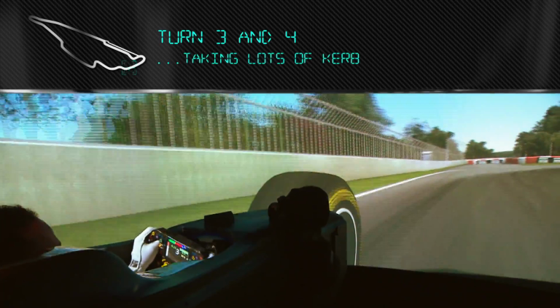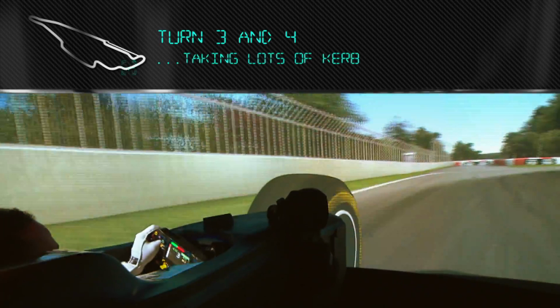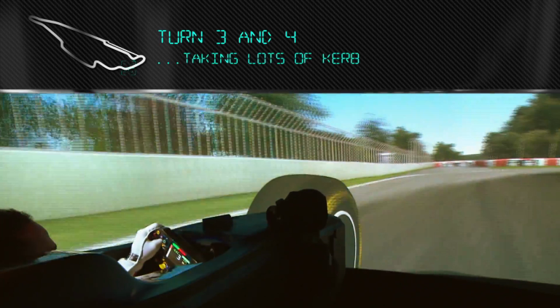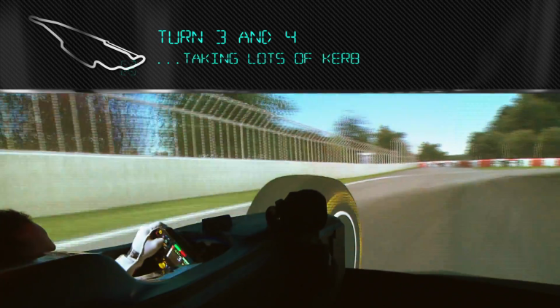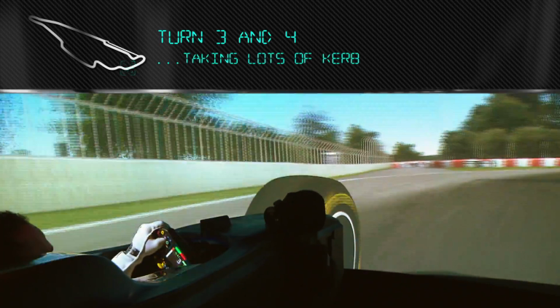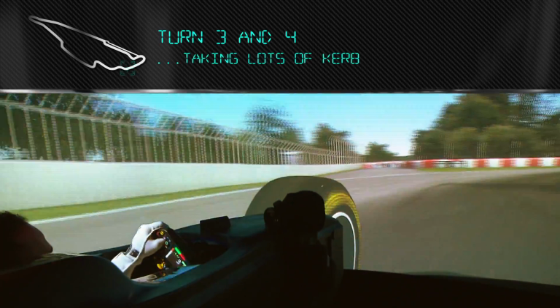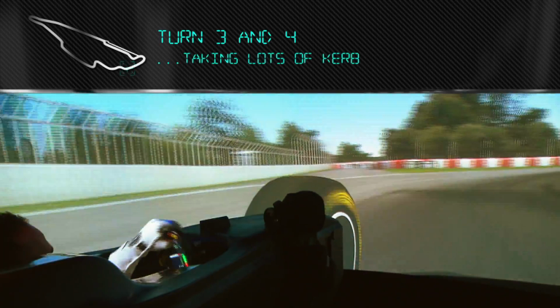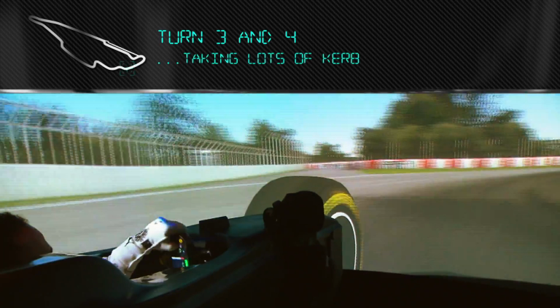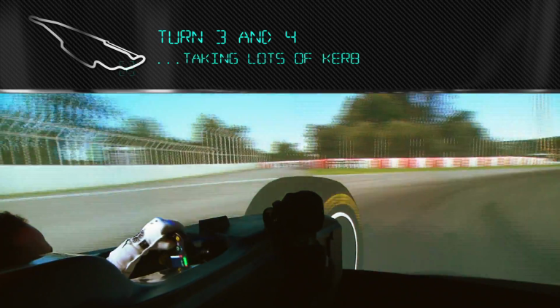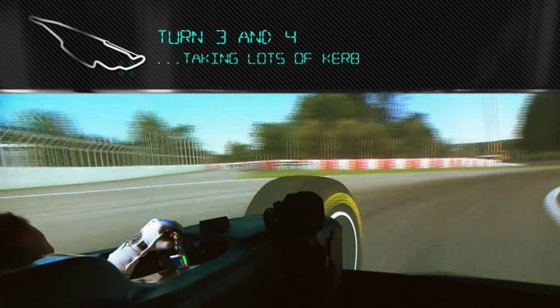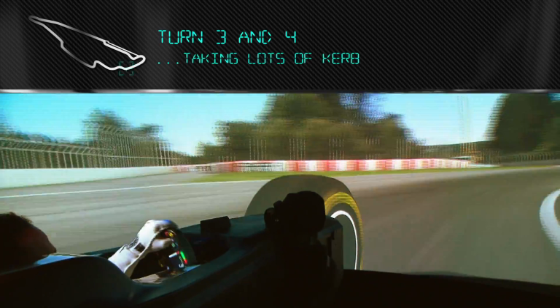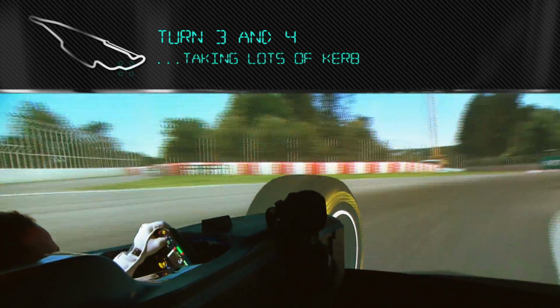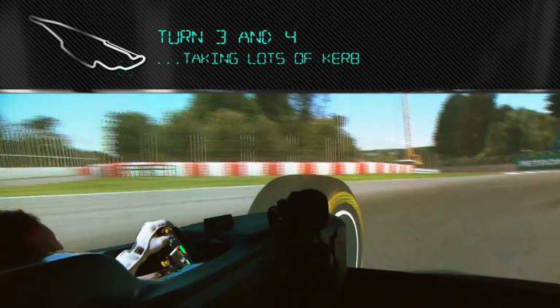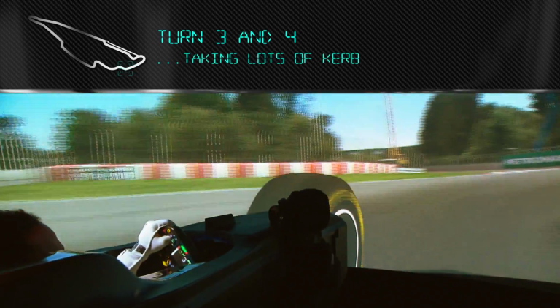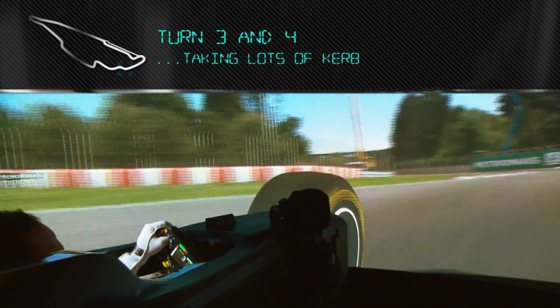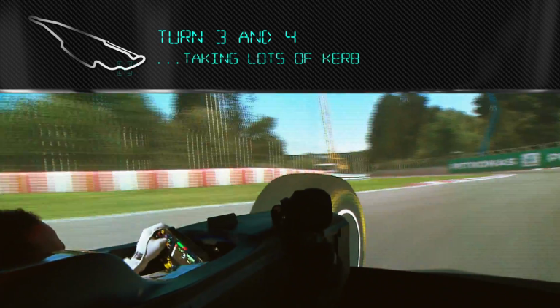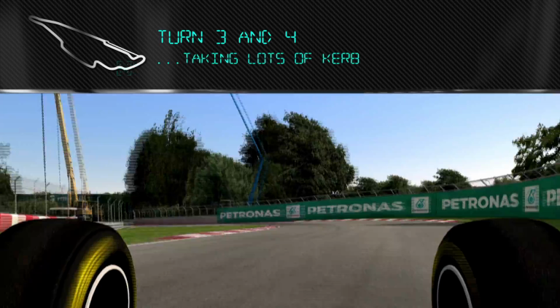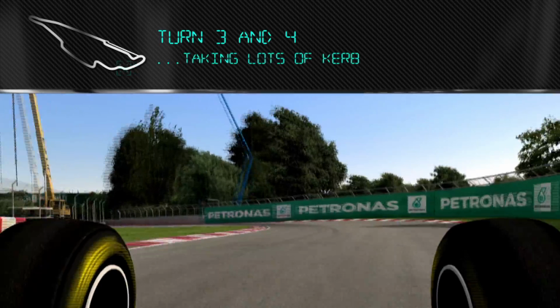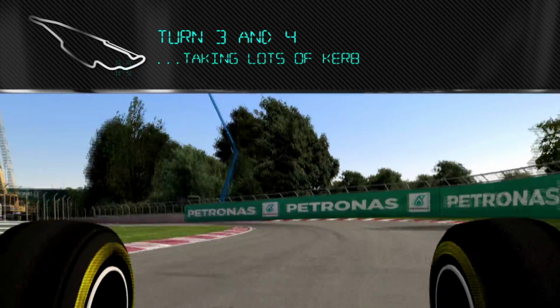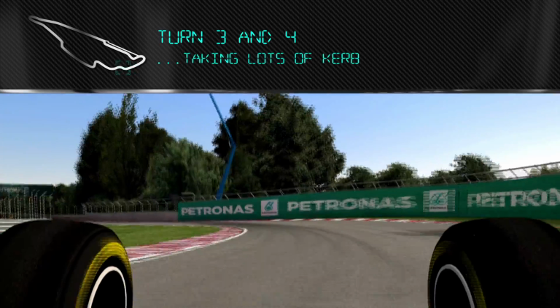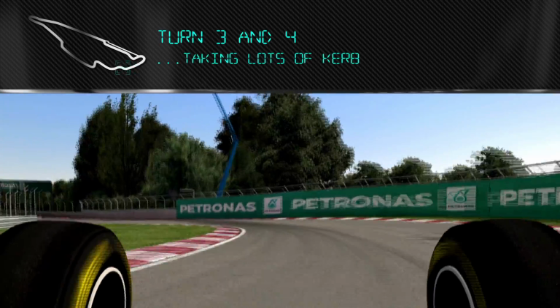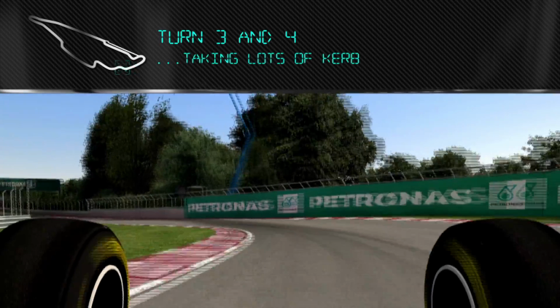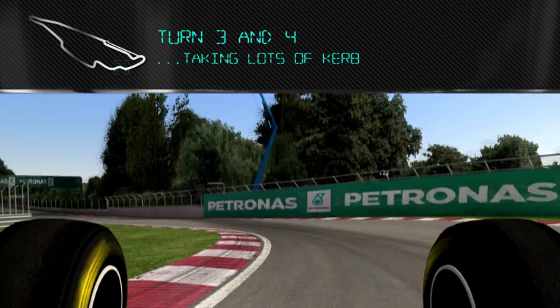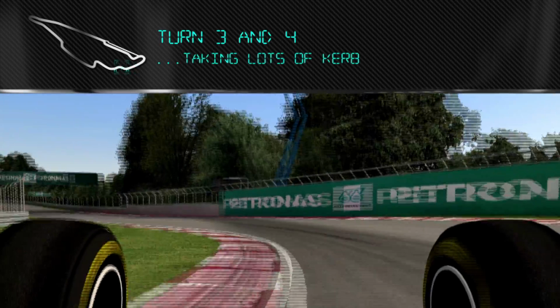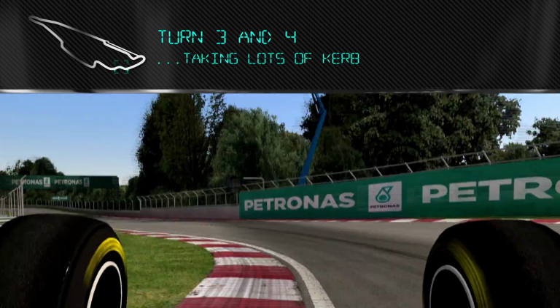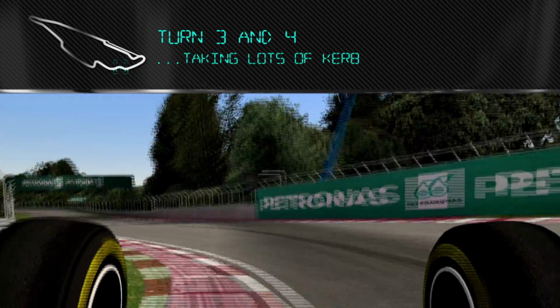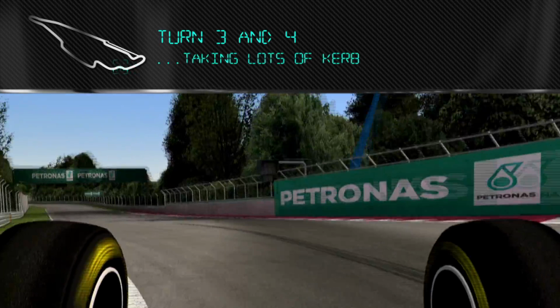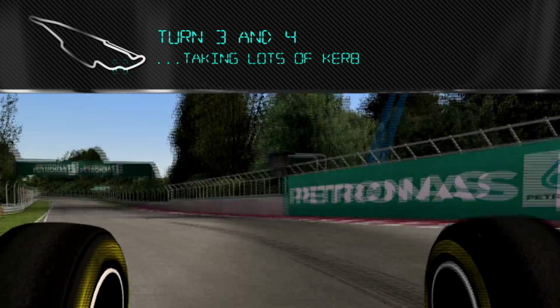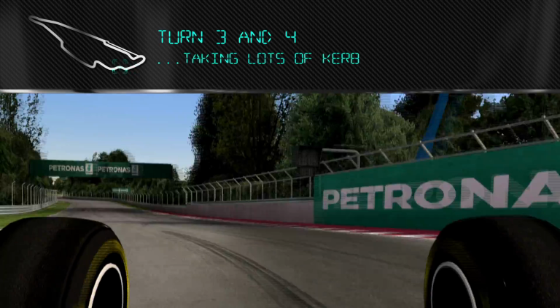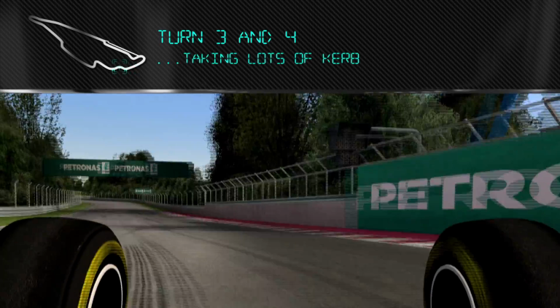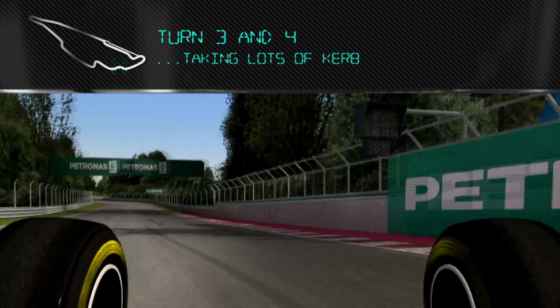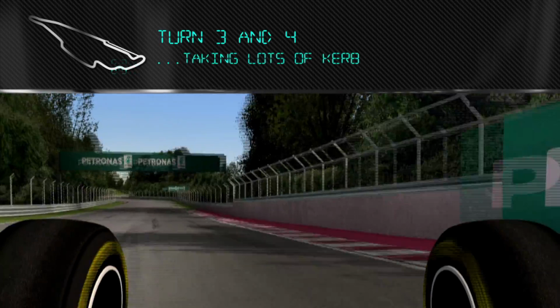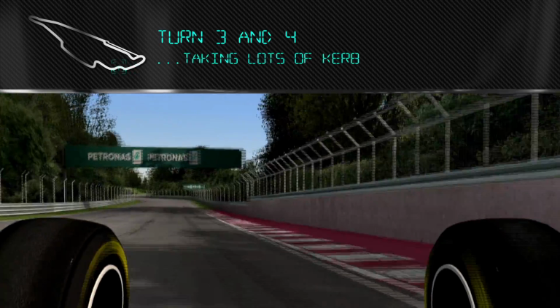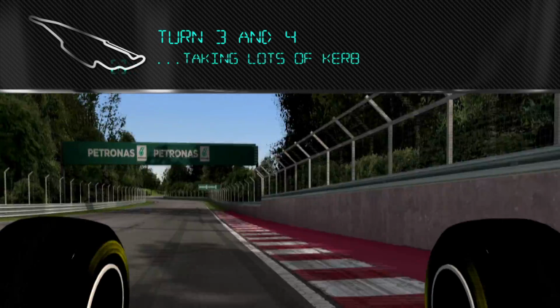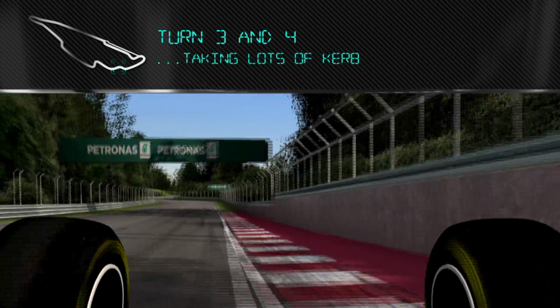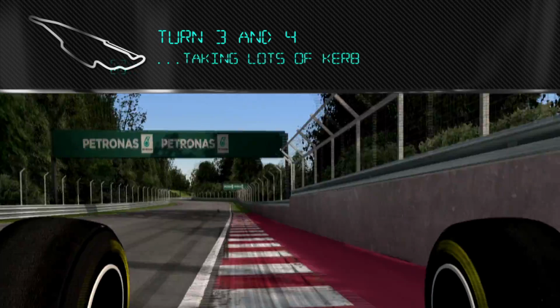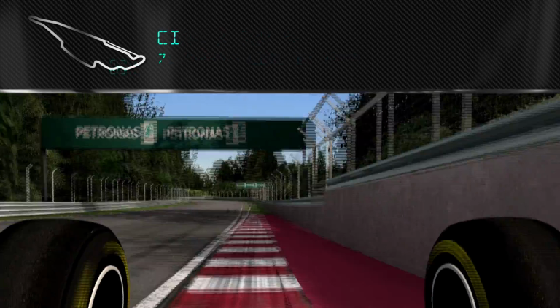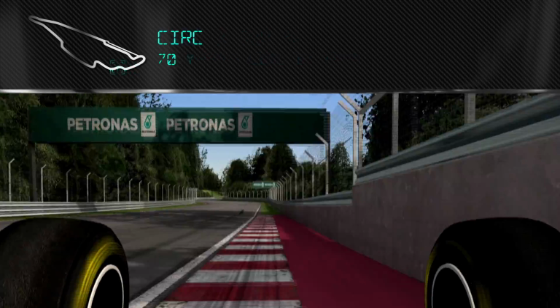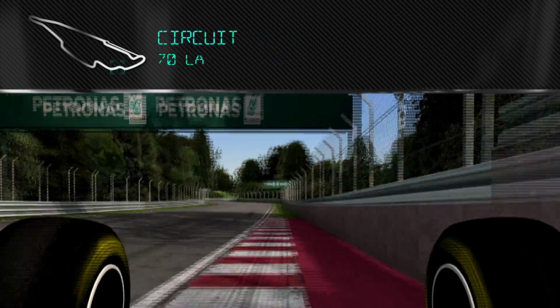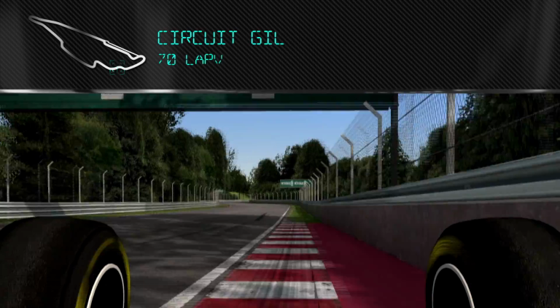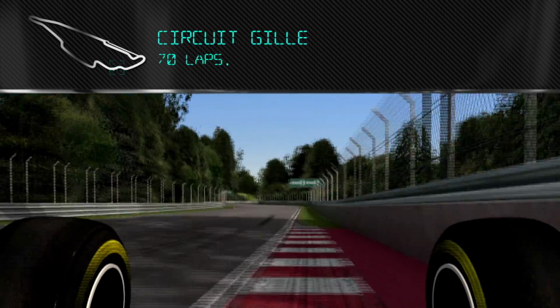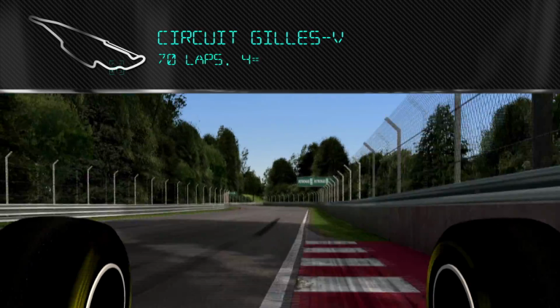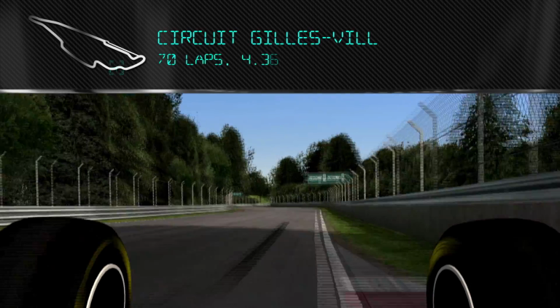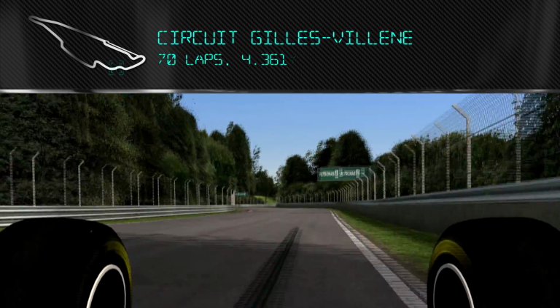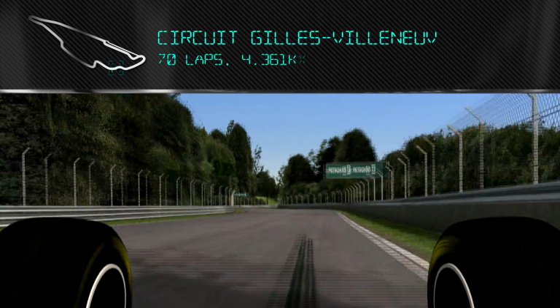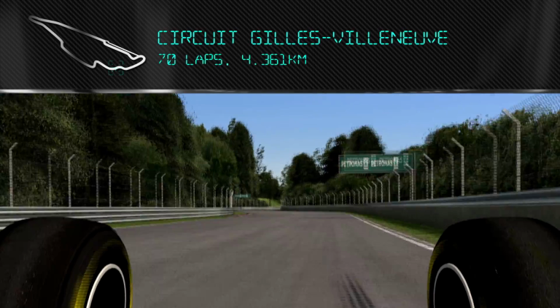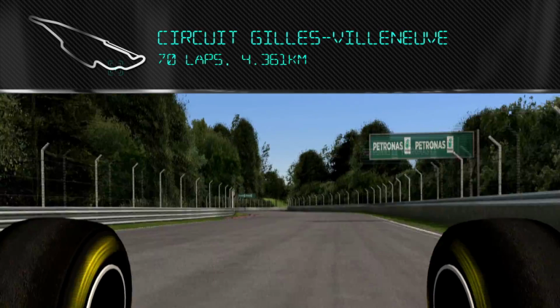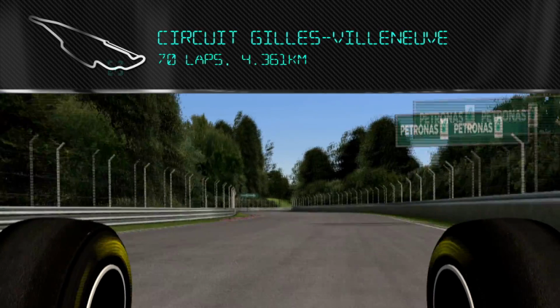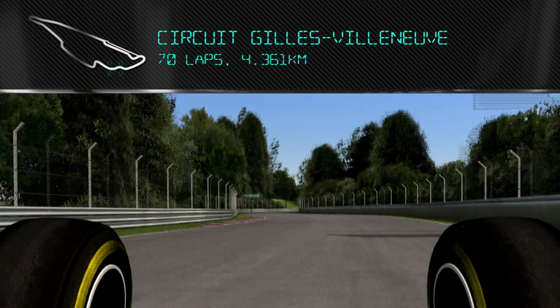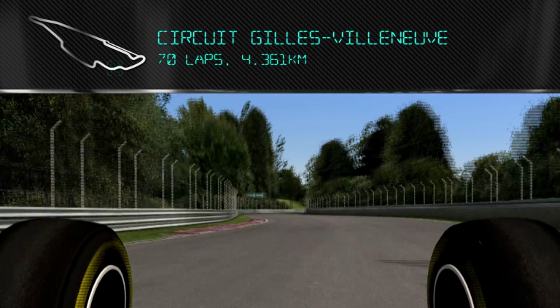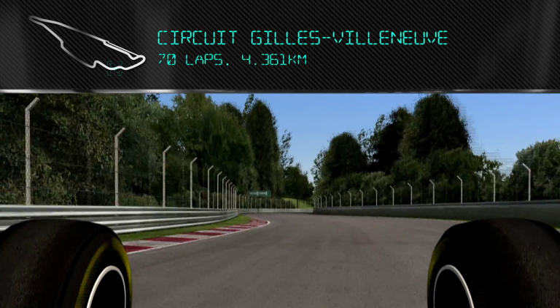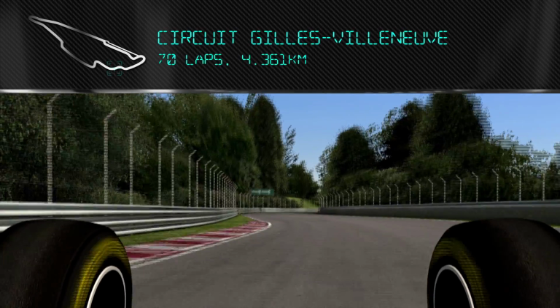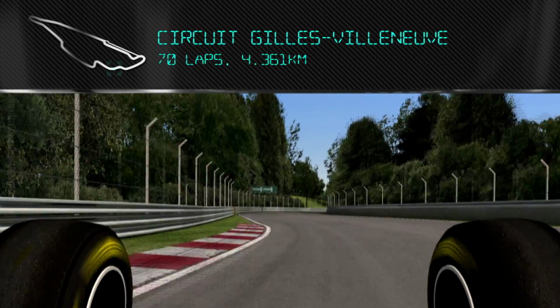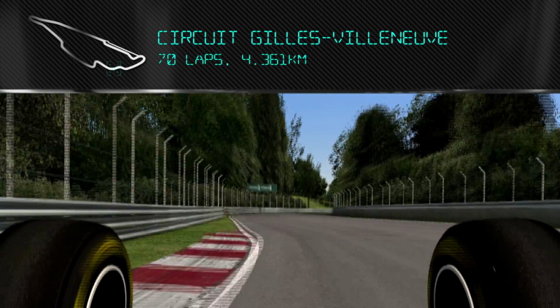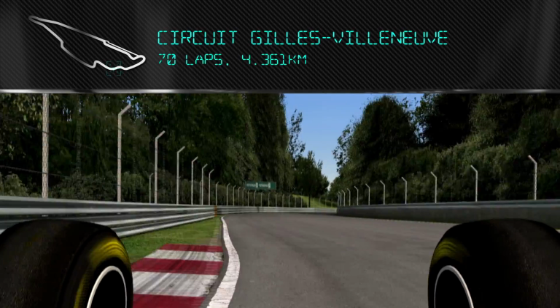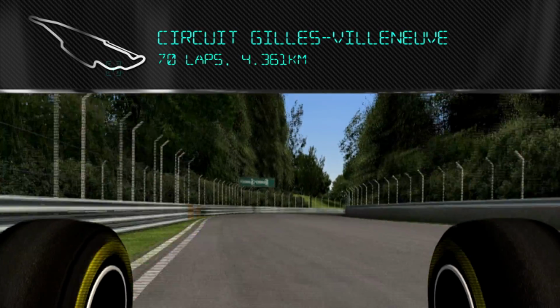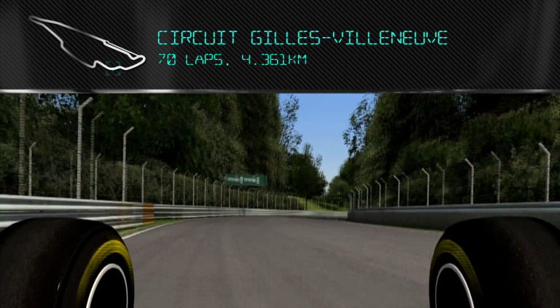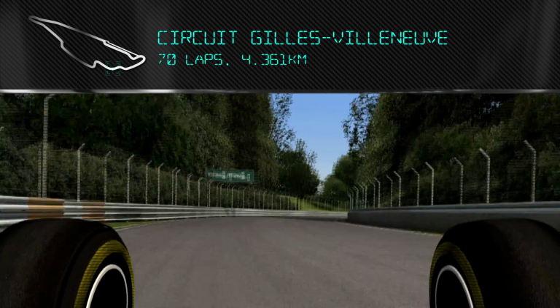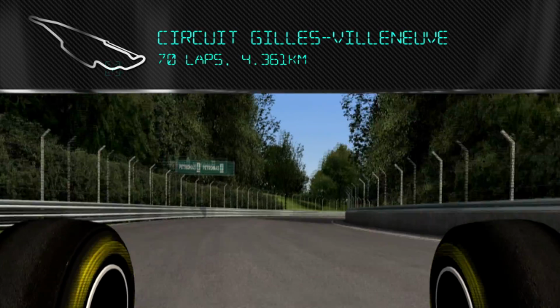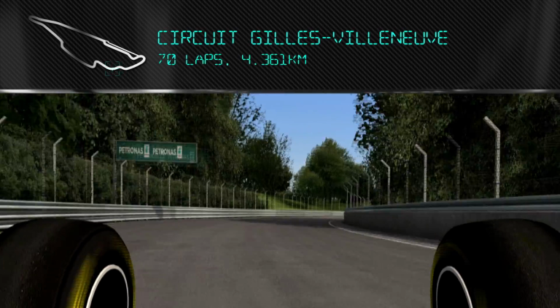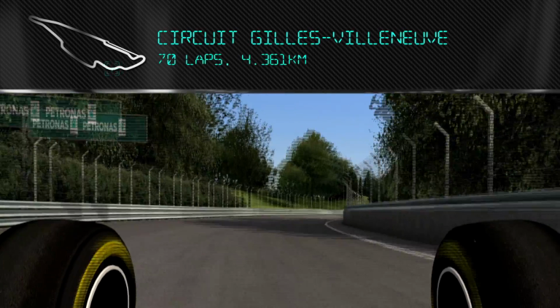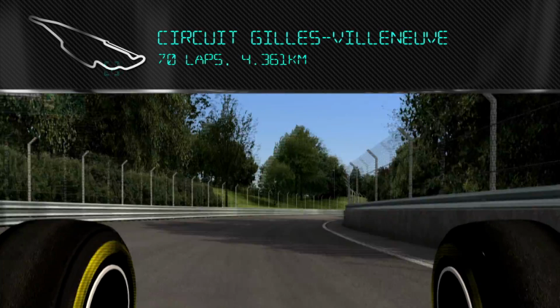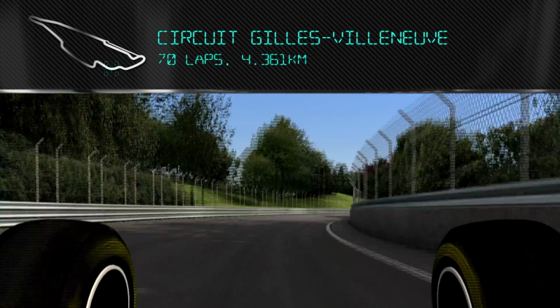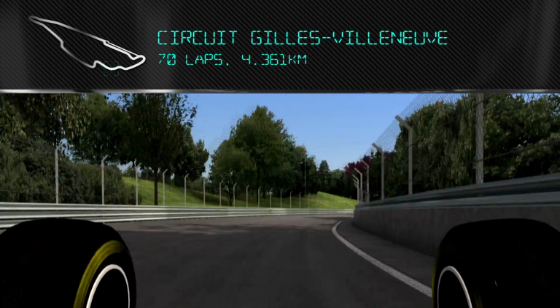Taking lots of curb into Turn 3 and 4, going quite wide up against the wall.